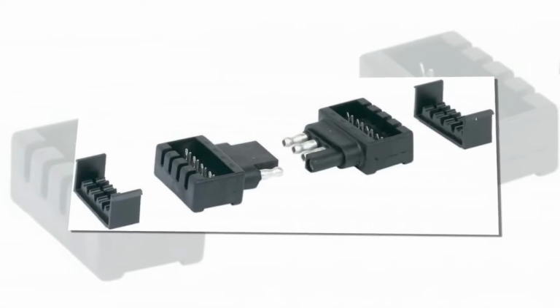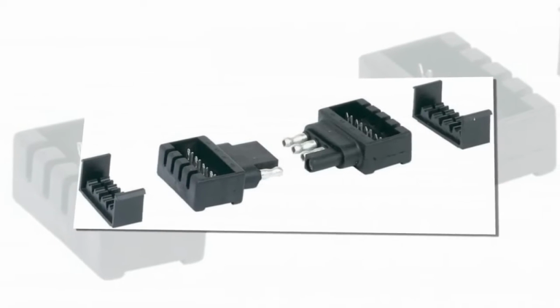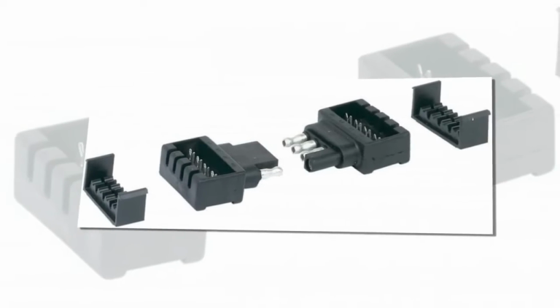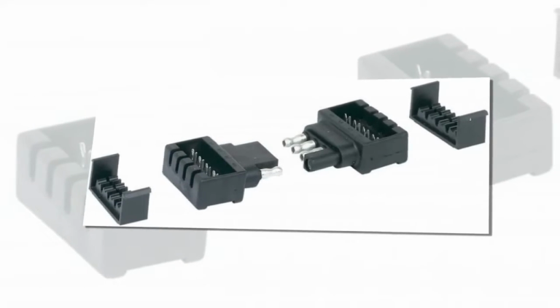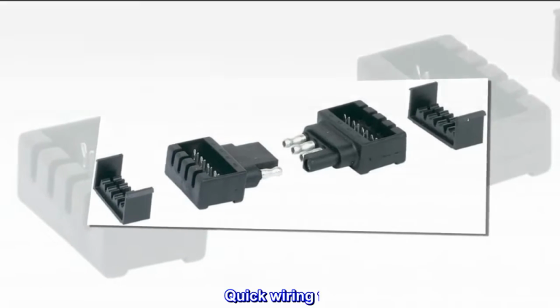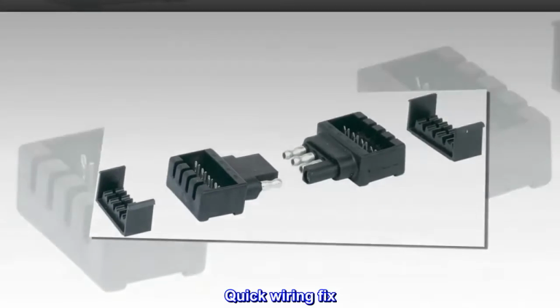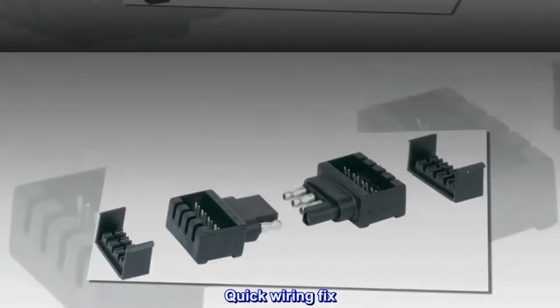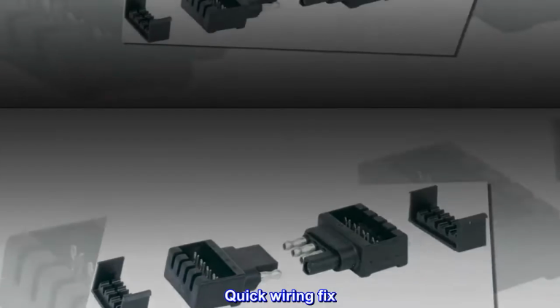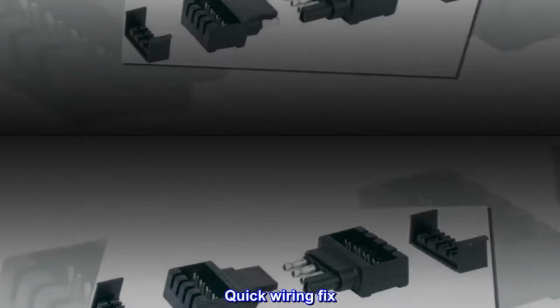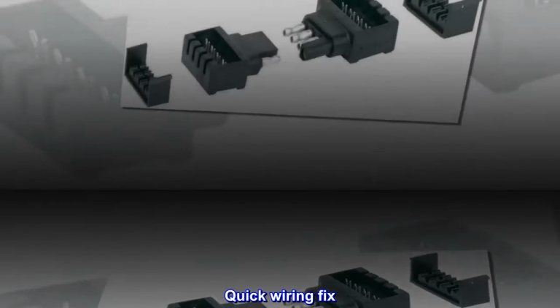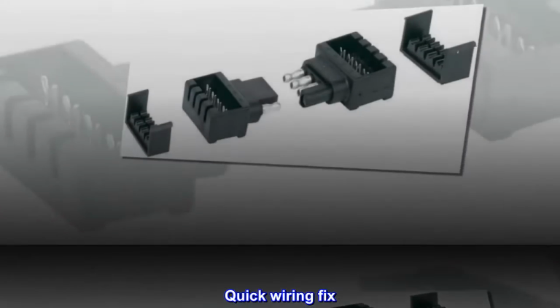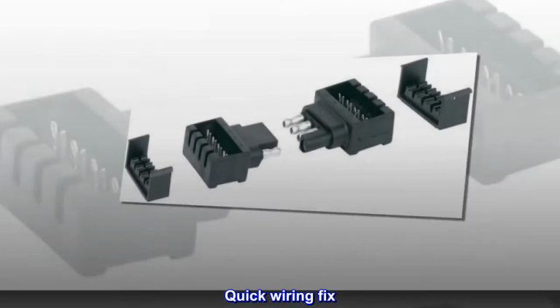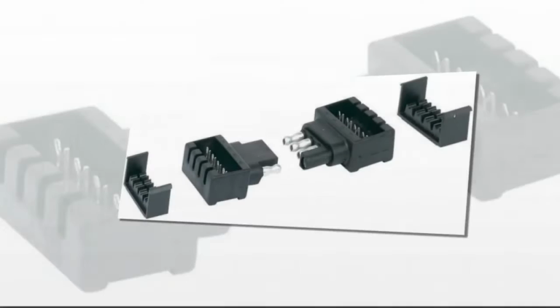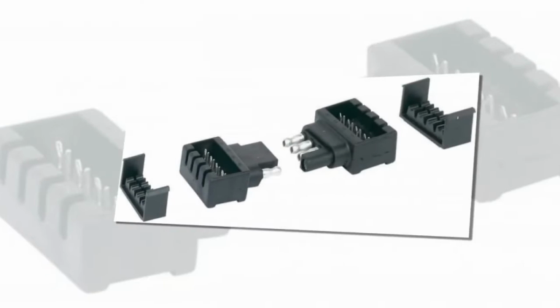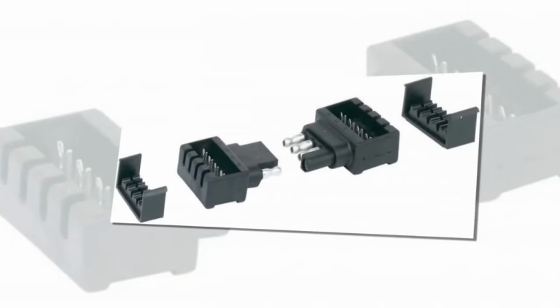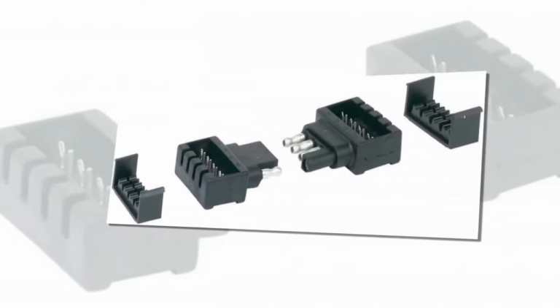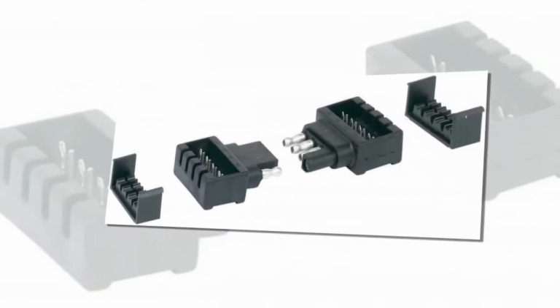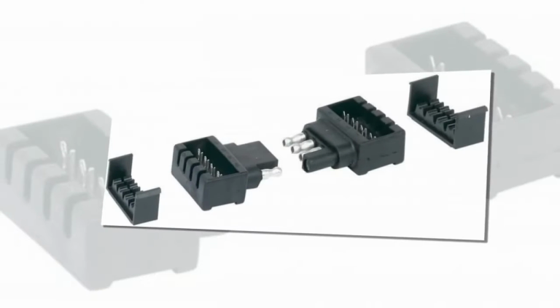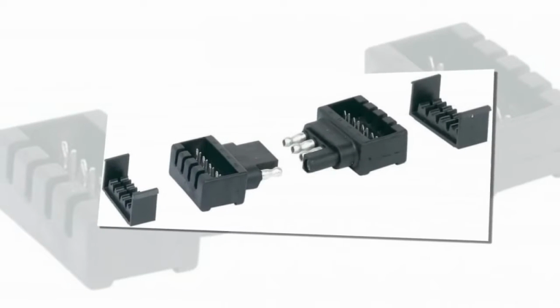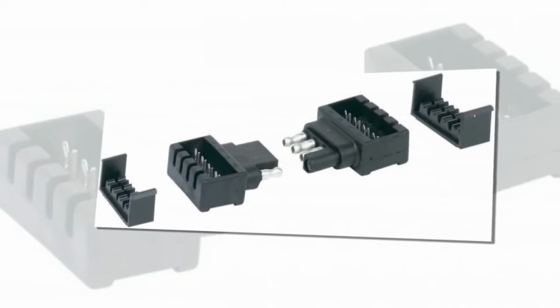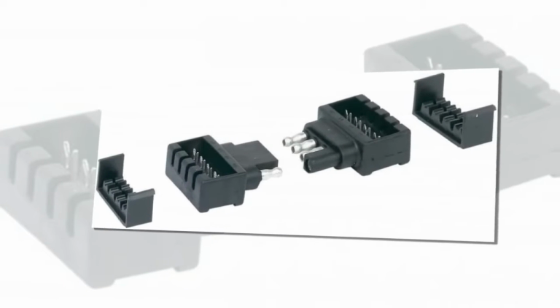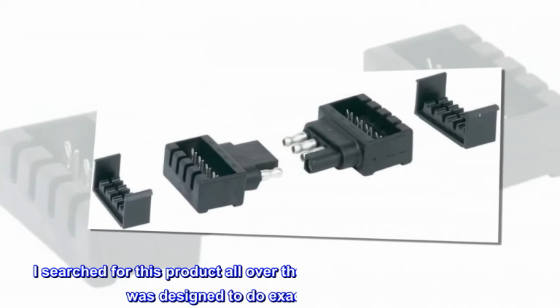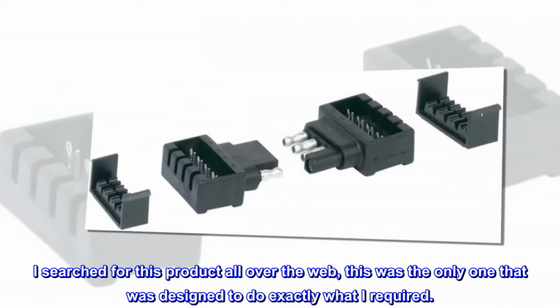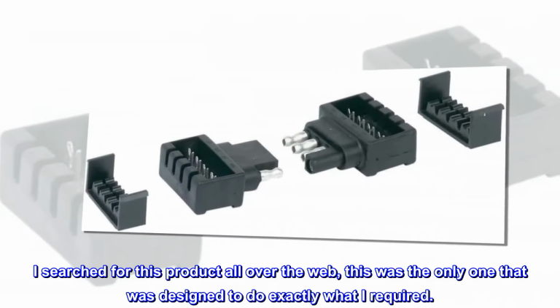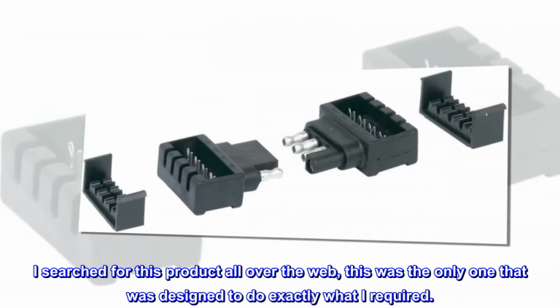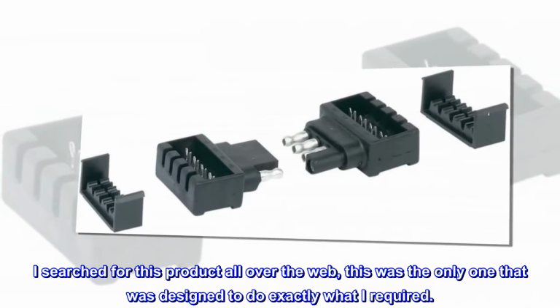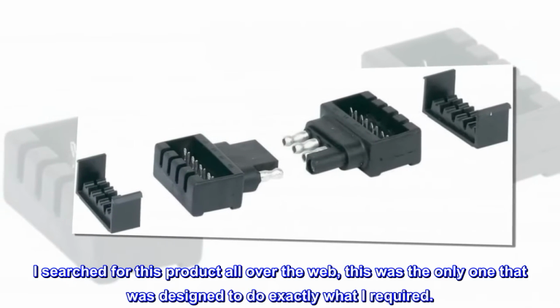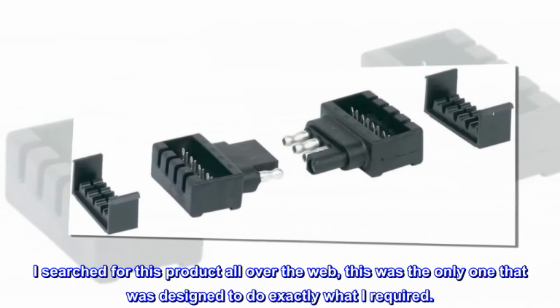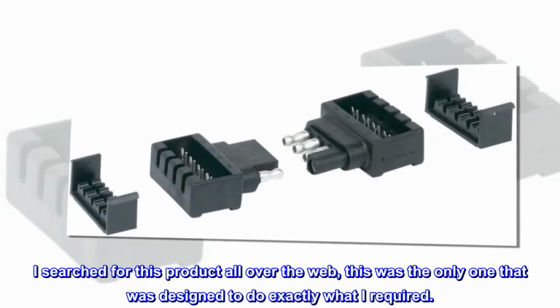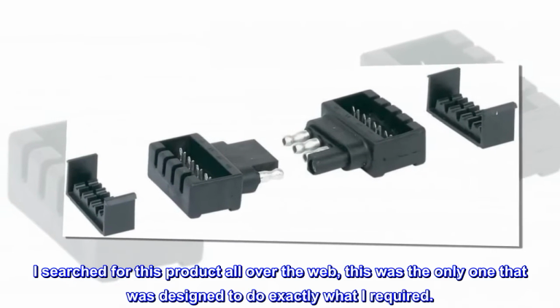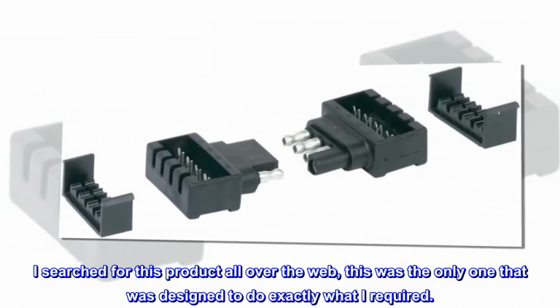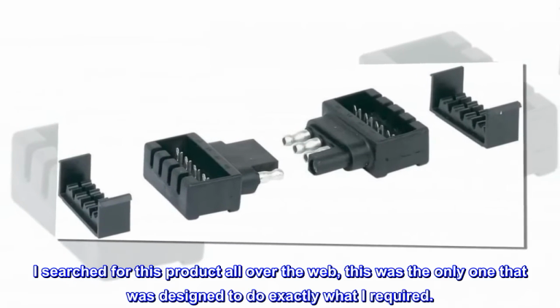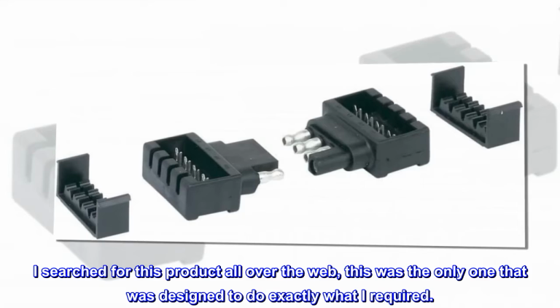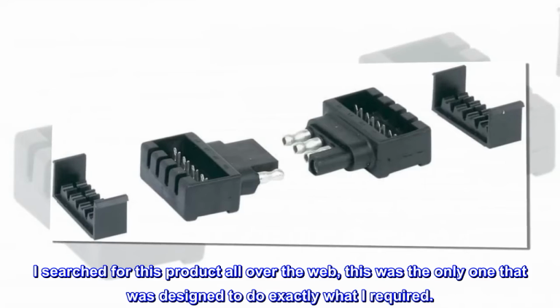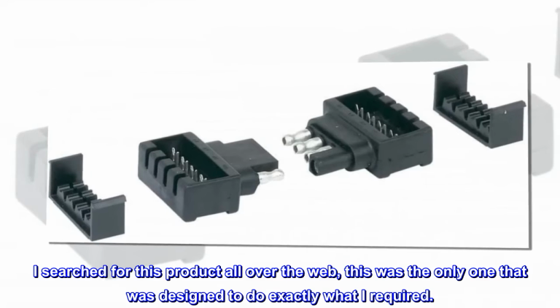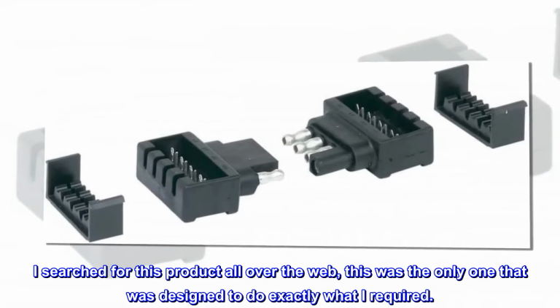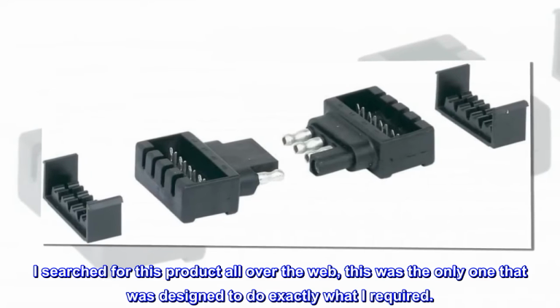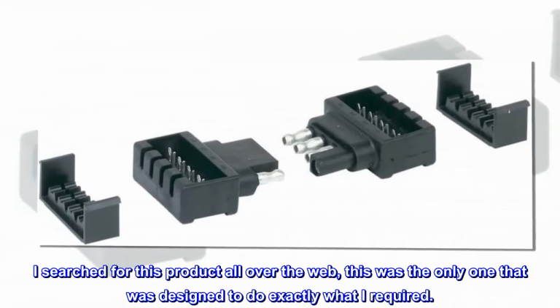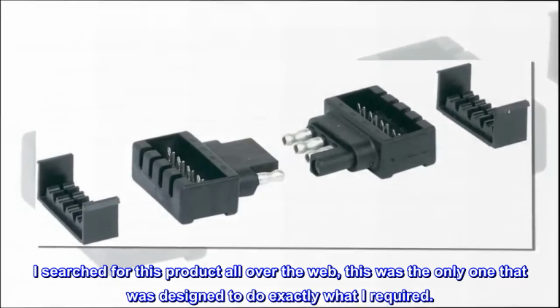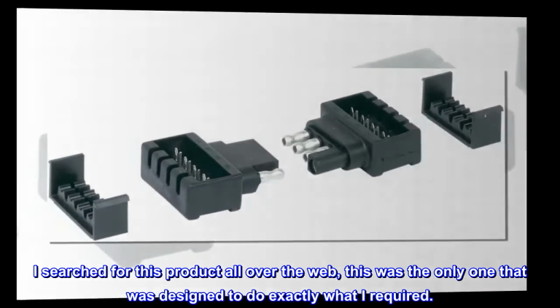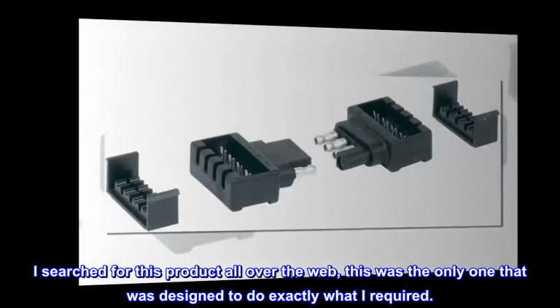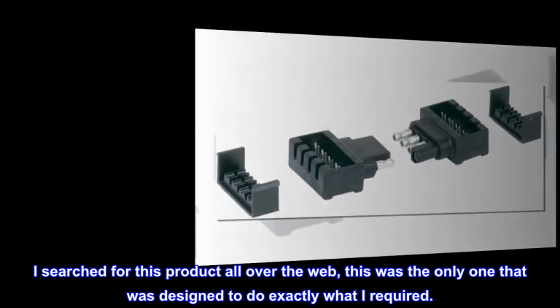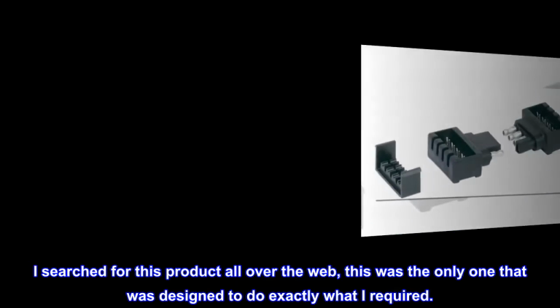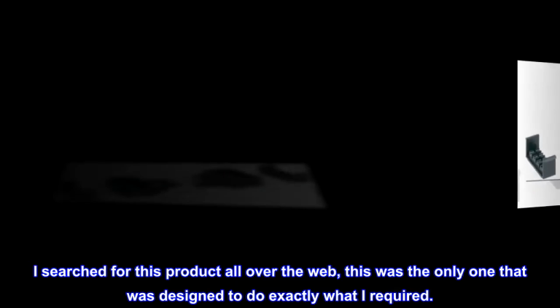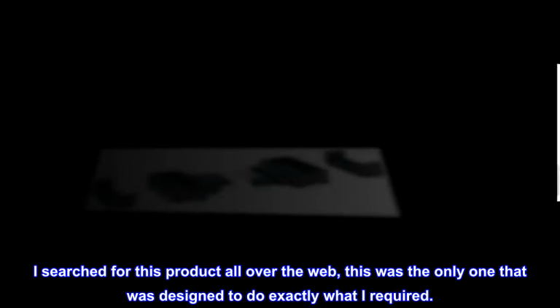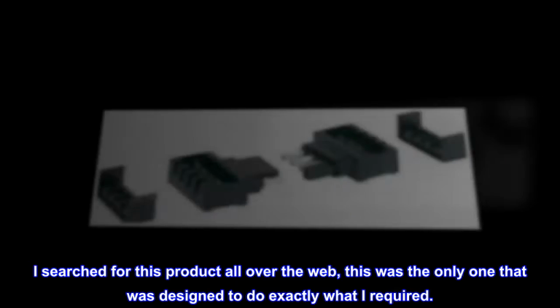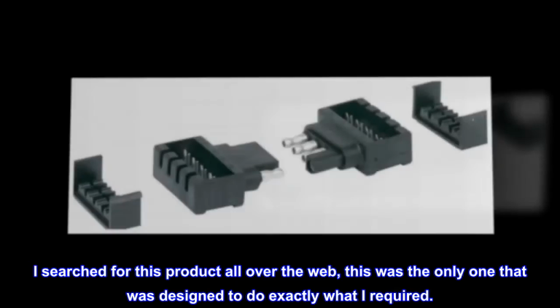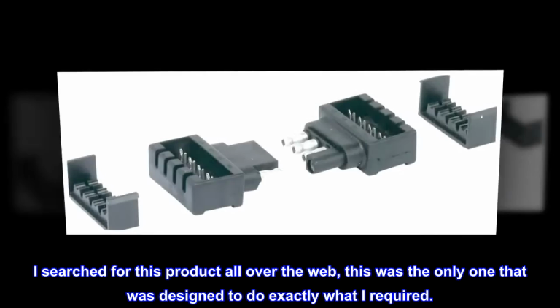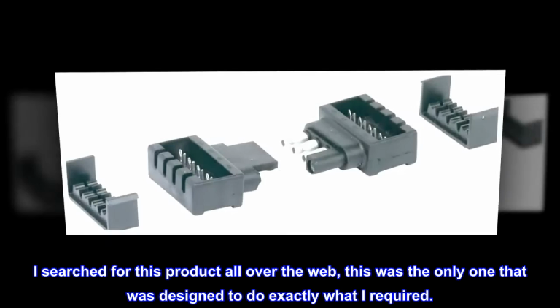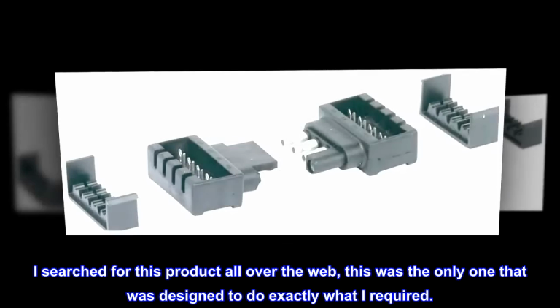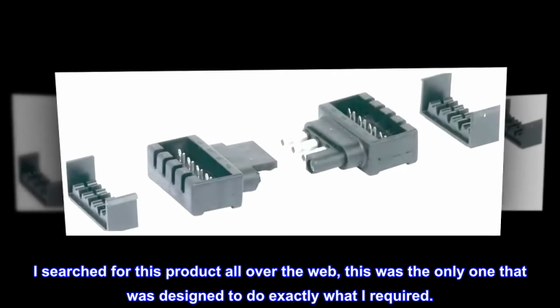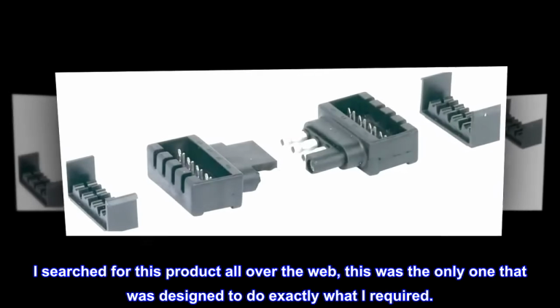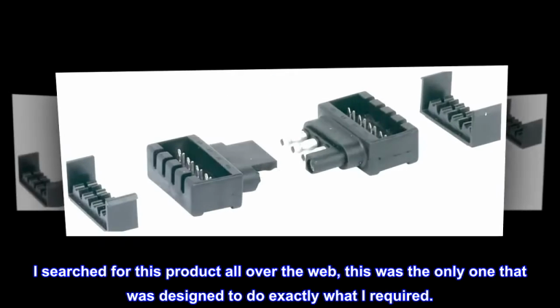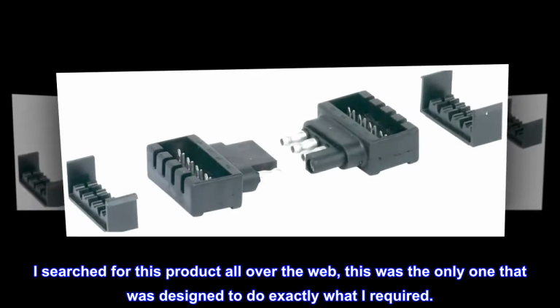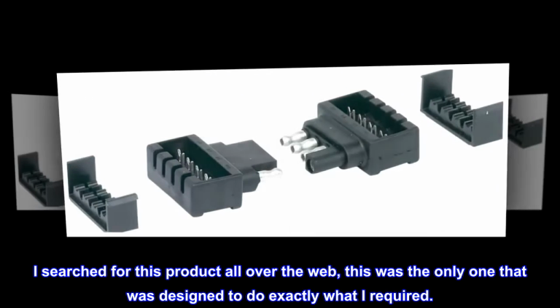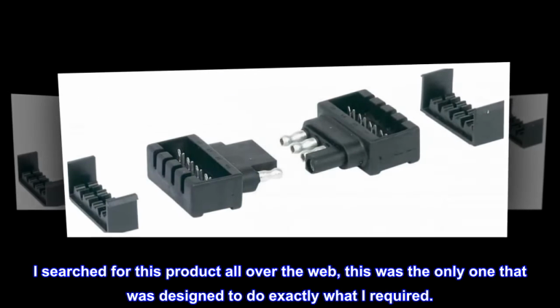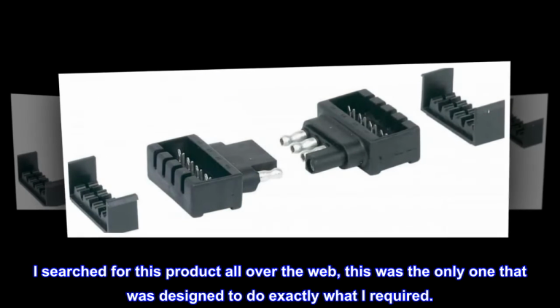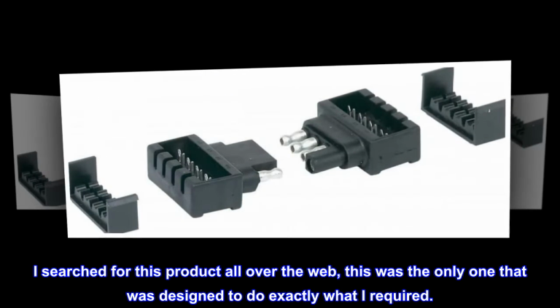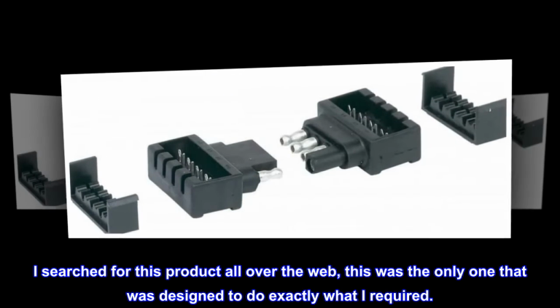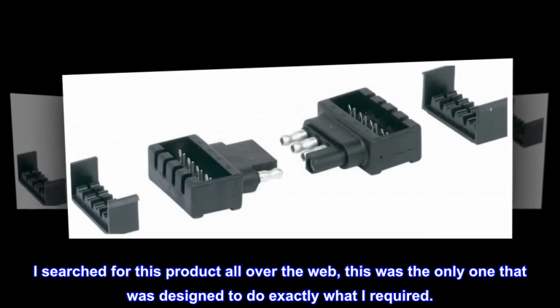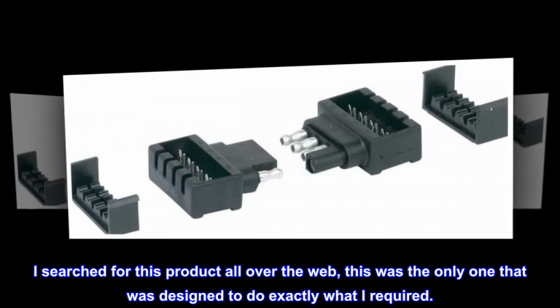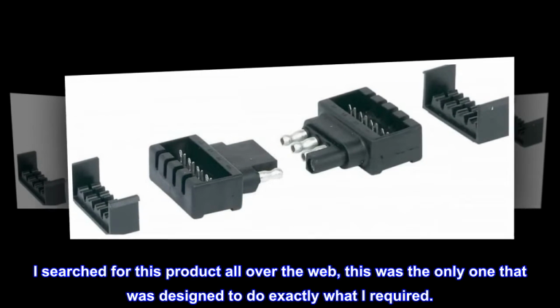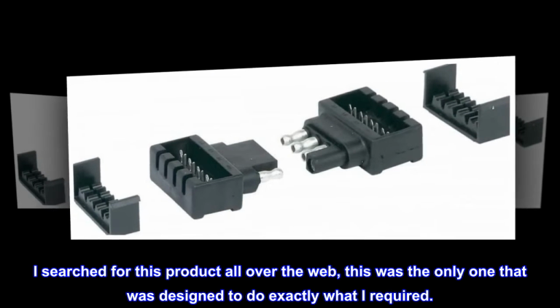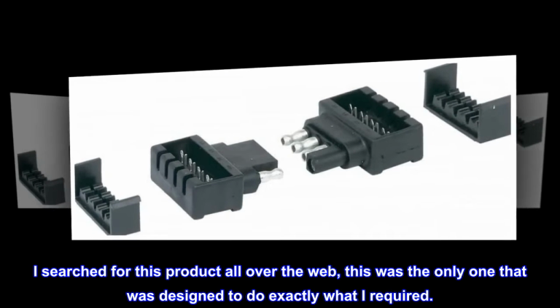Quick wiring fix: I searched for this product all over the web. This was the only one that was designed to do exactly what I required.